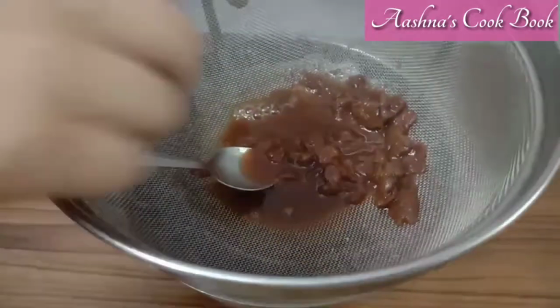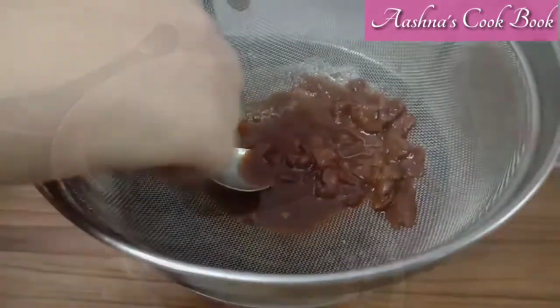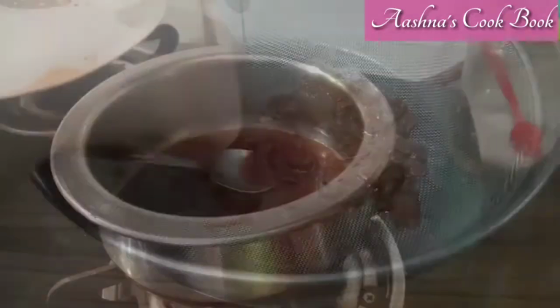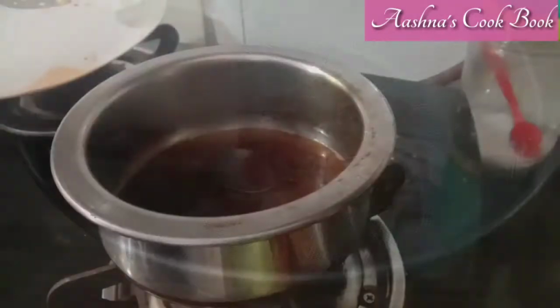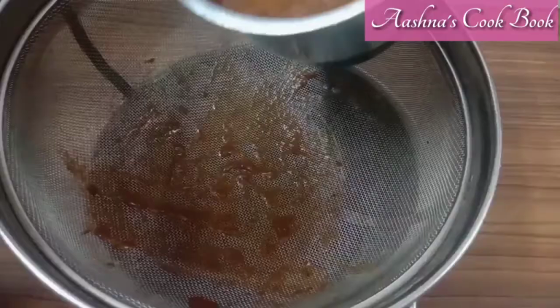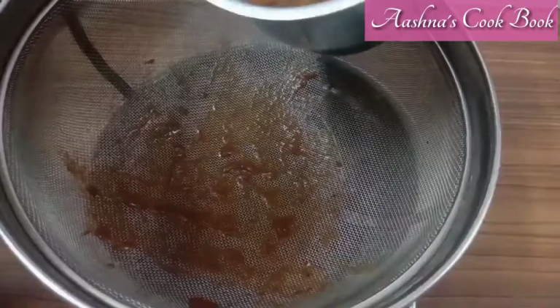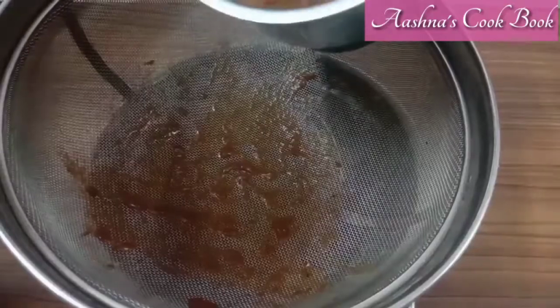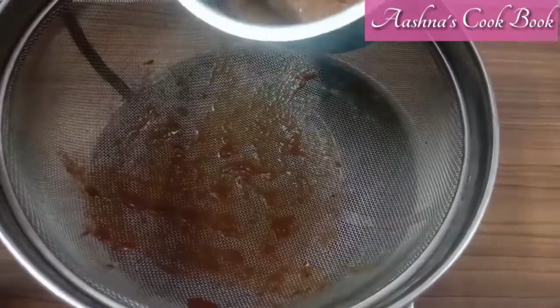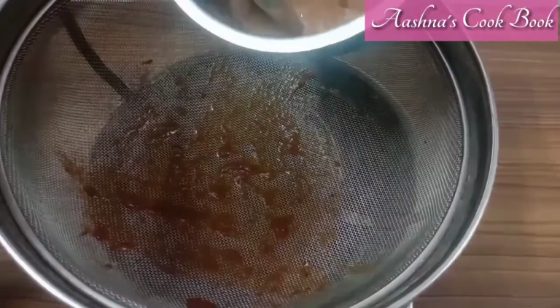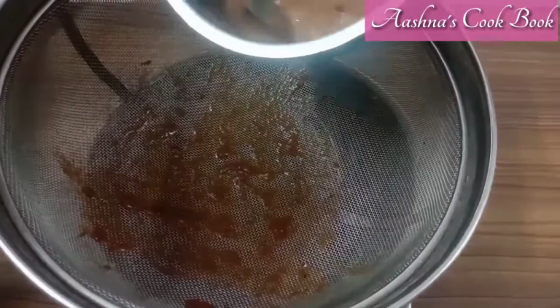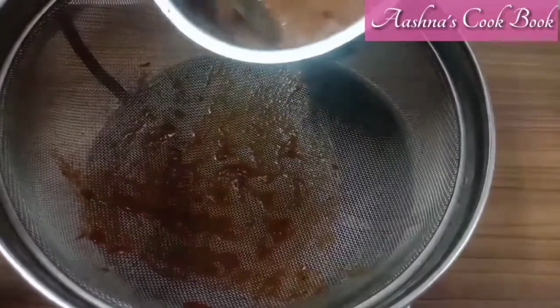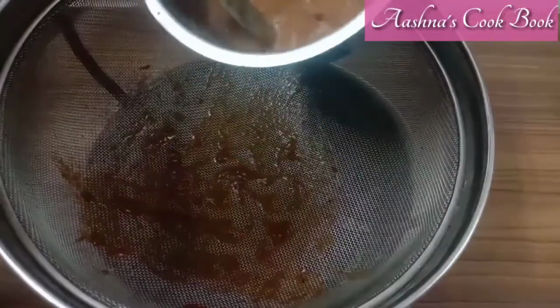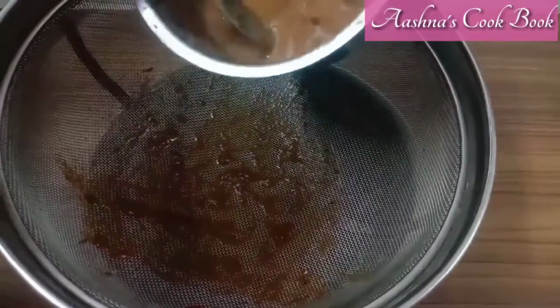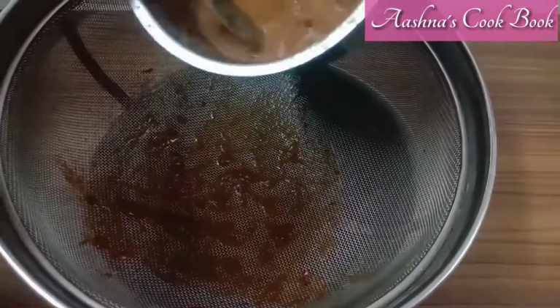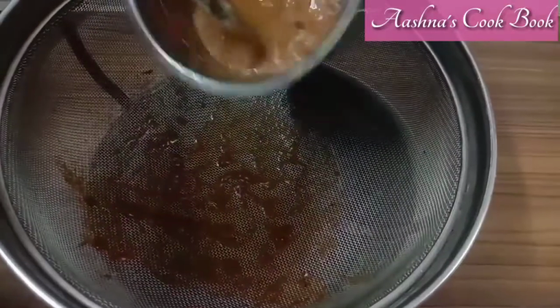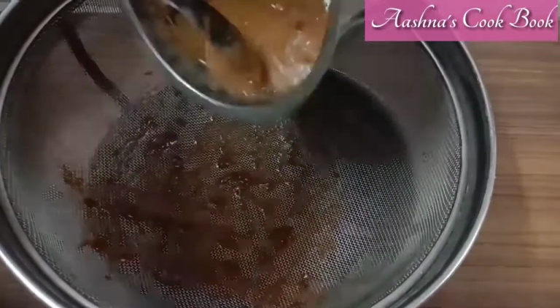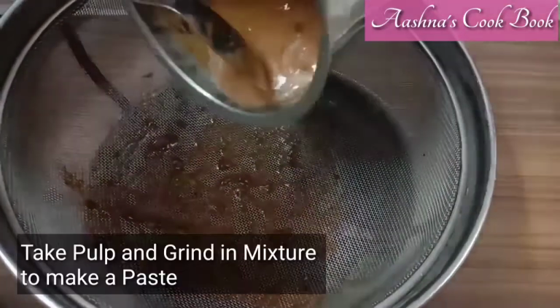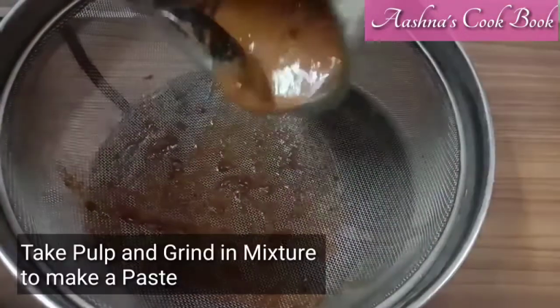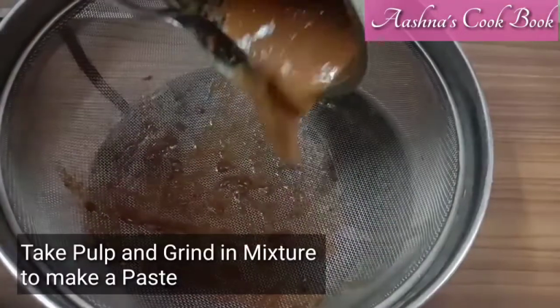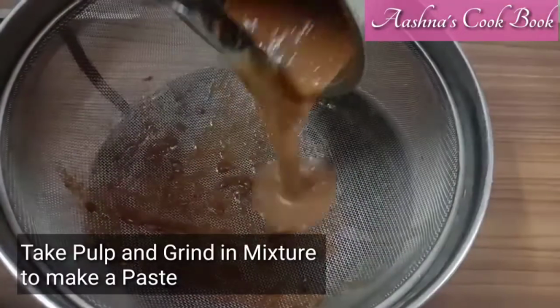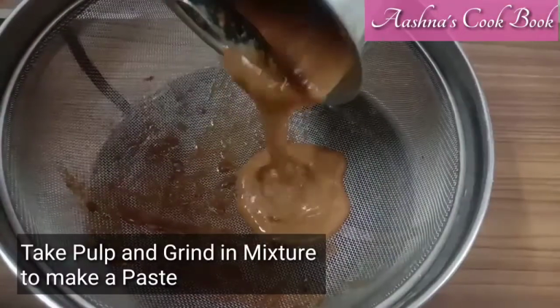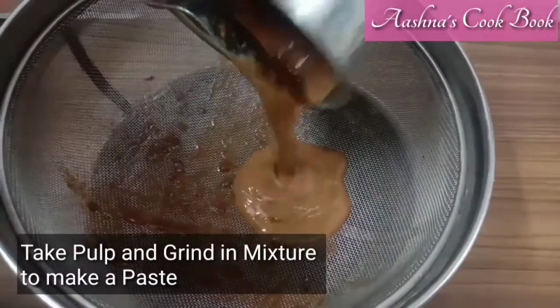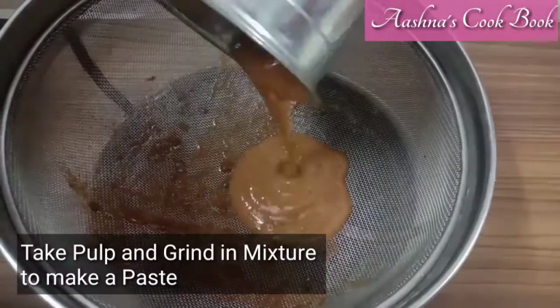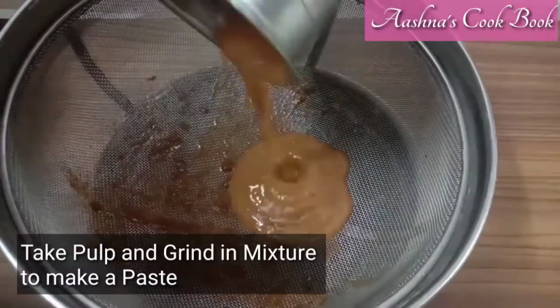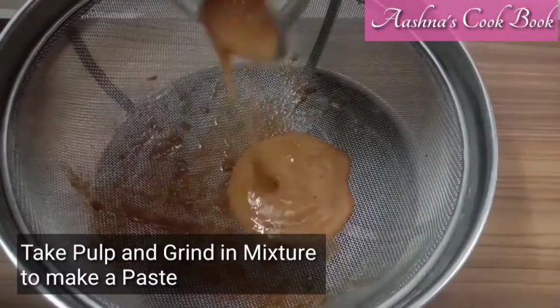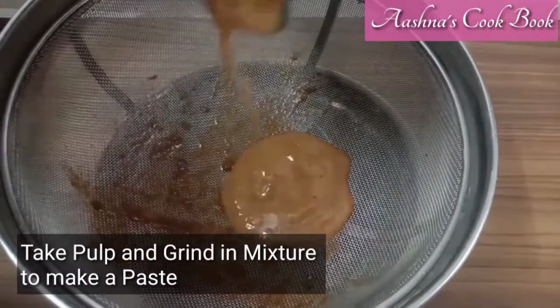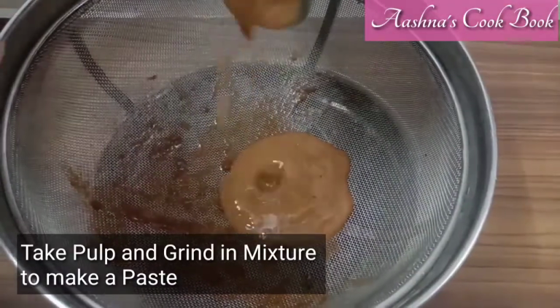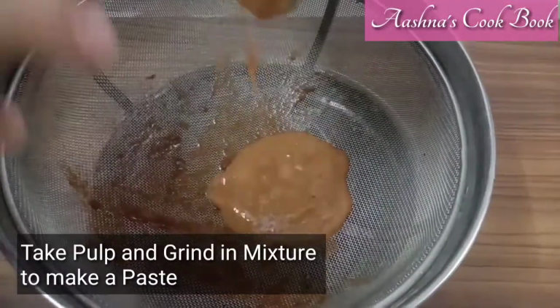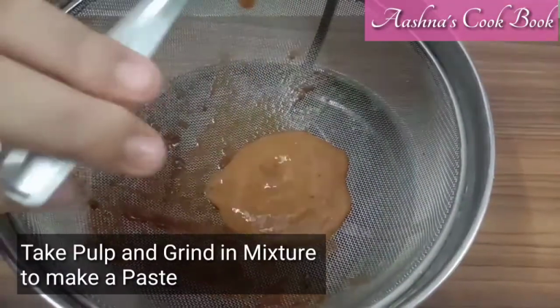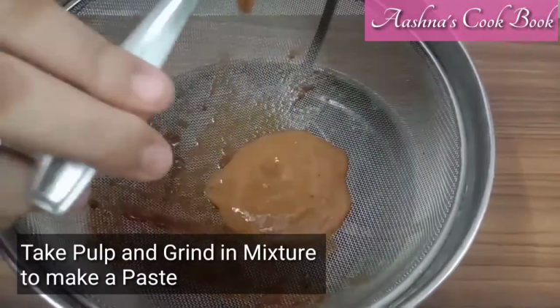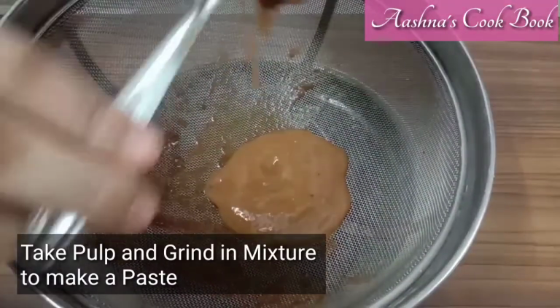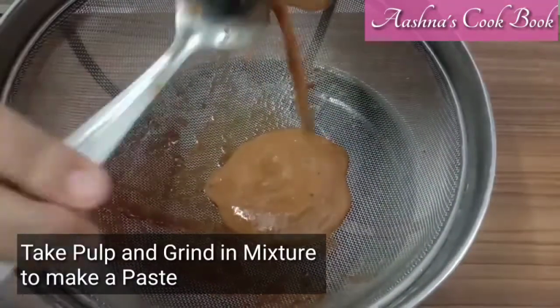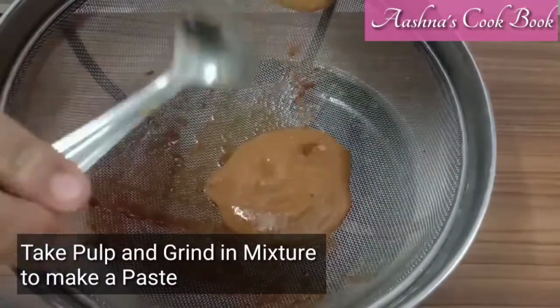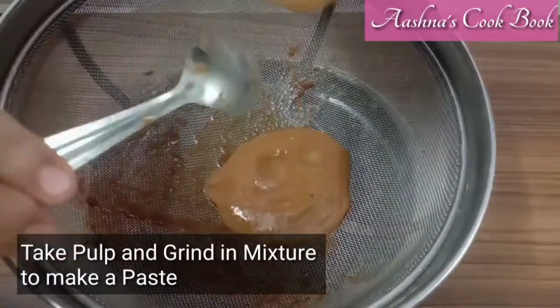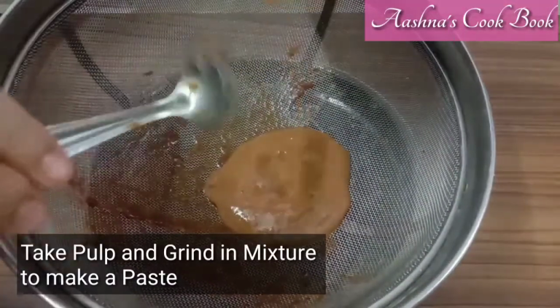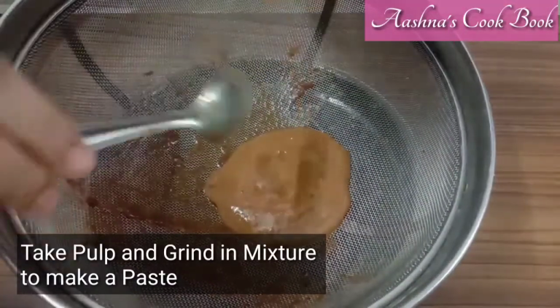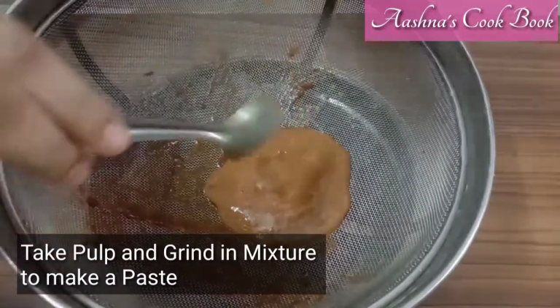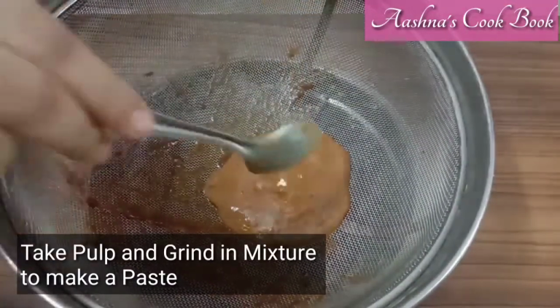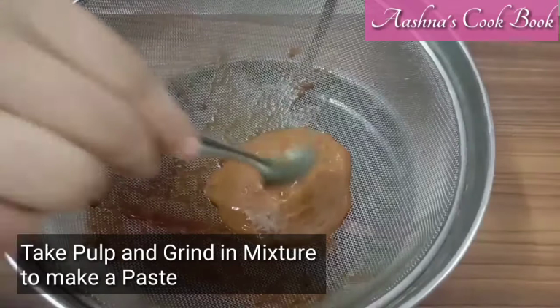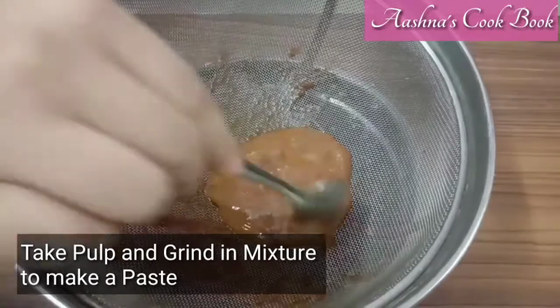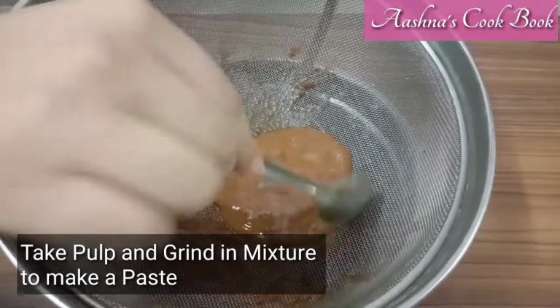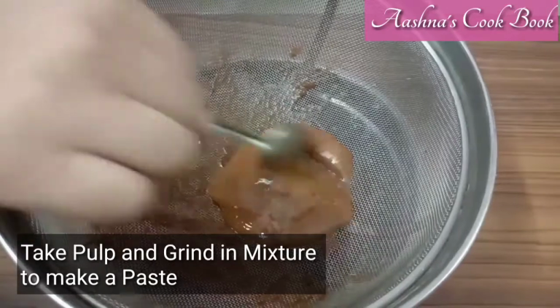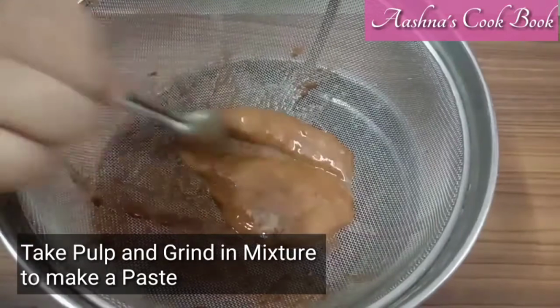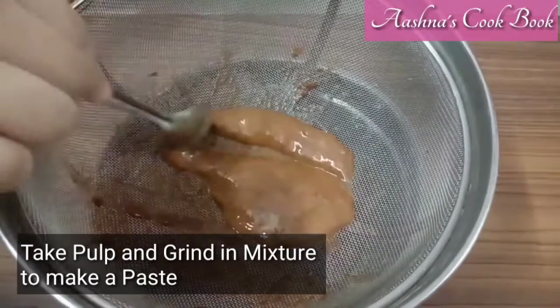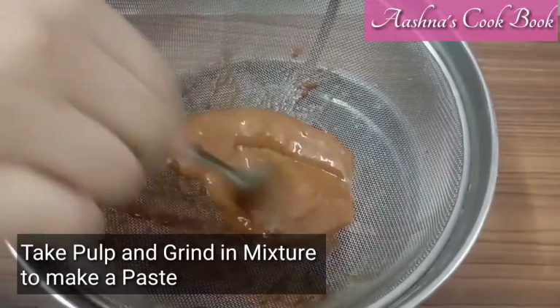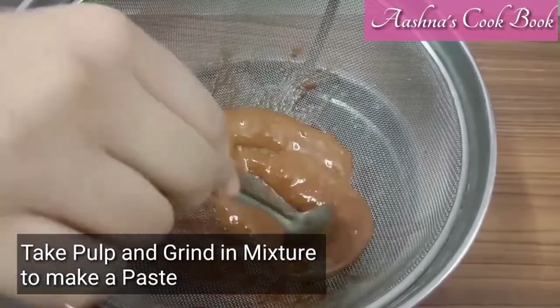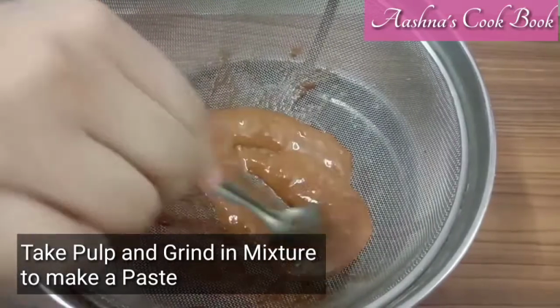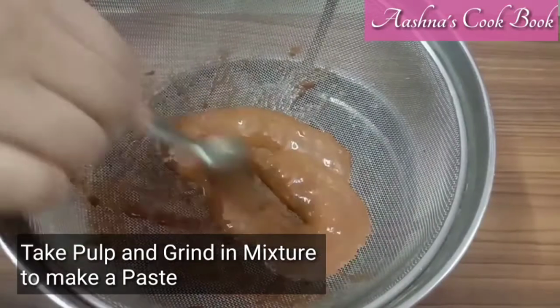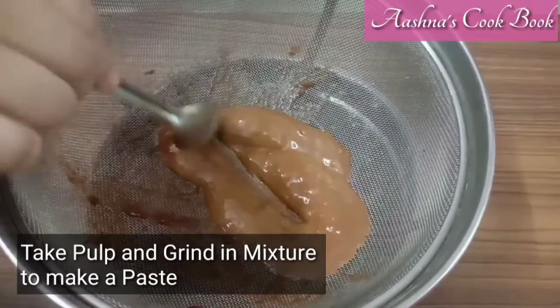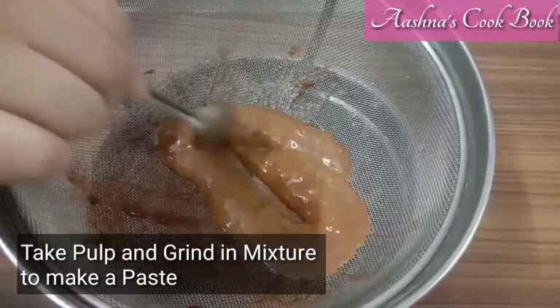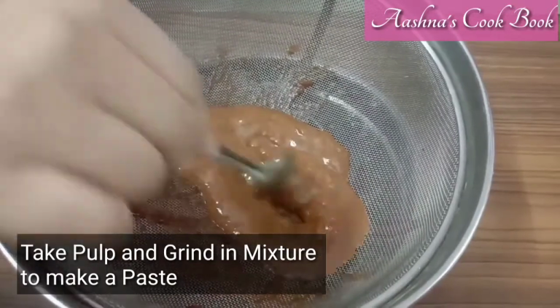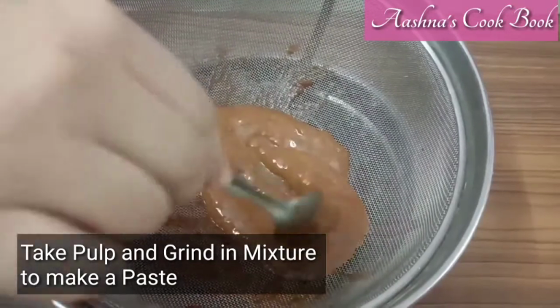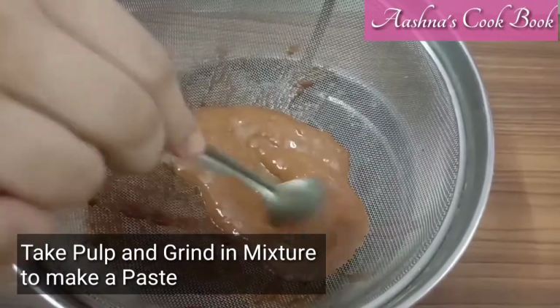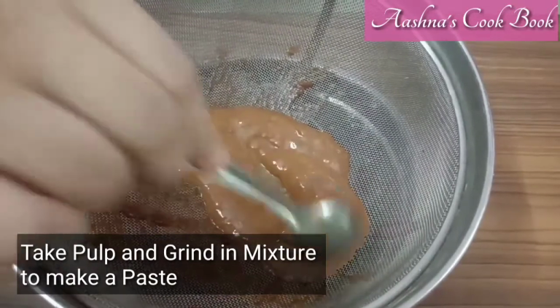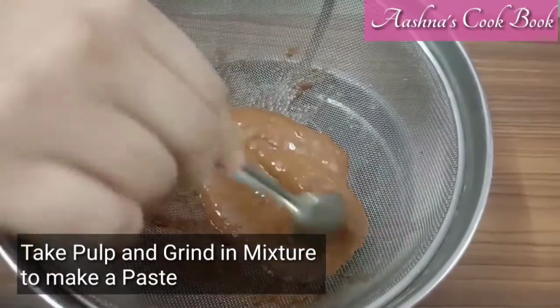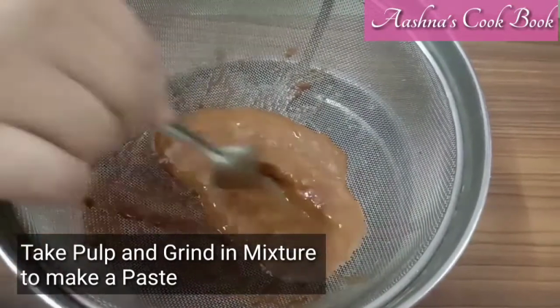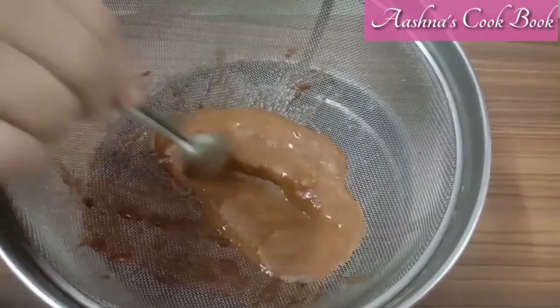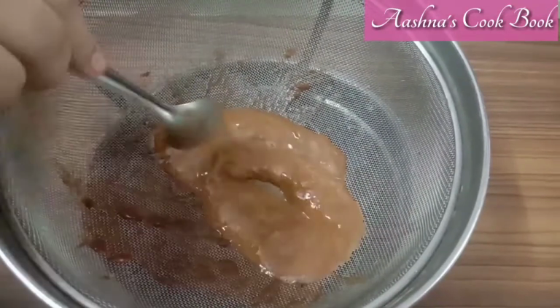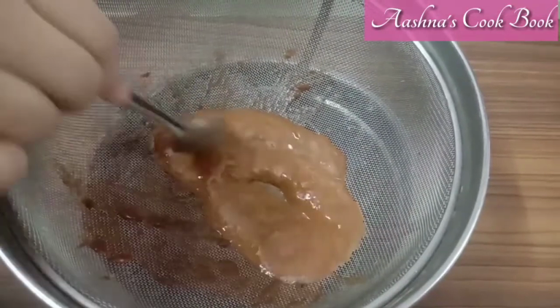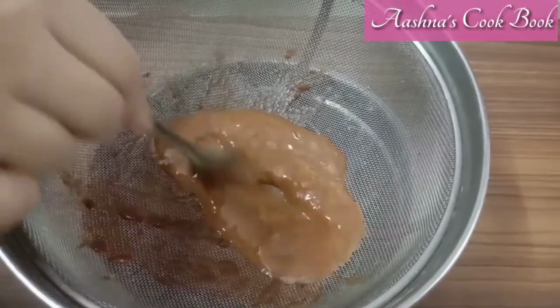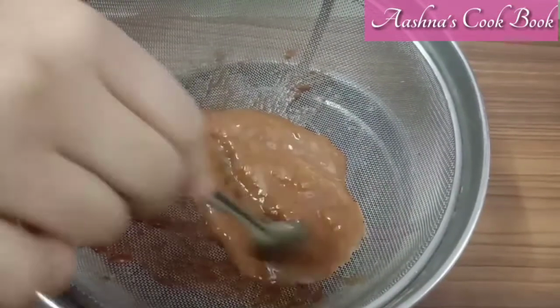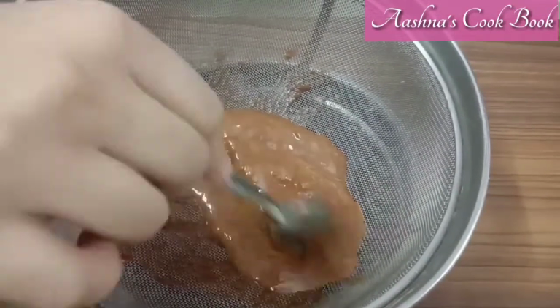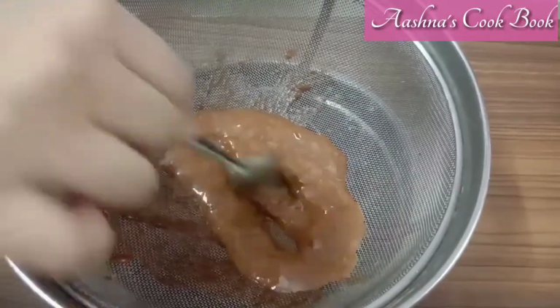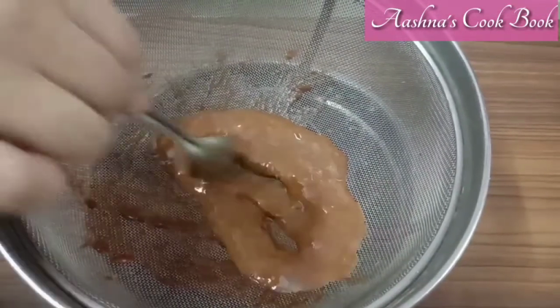I have created a paste in the mixer grinder. Then I will set it aside.